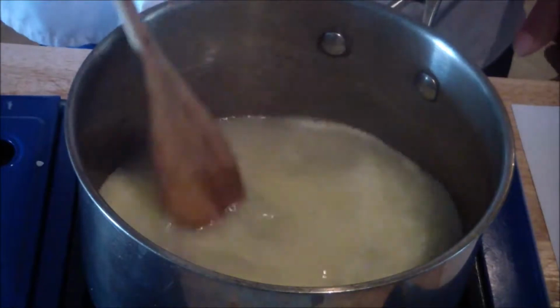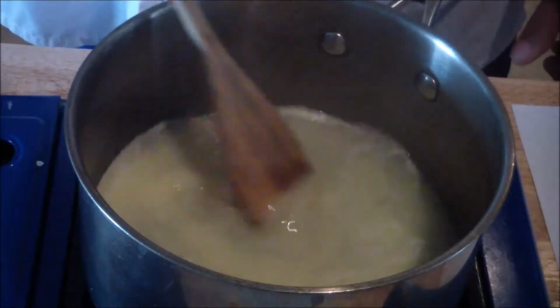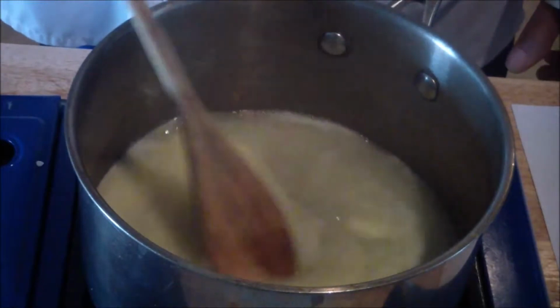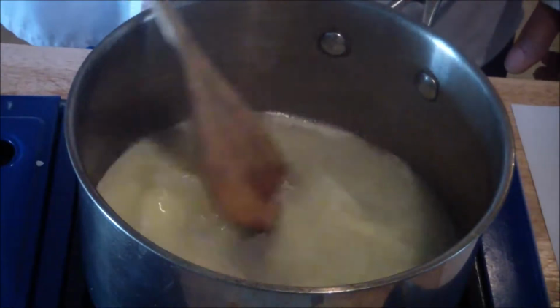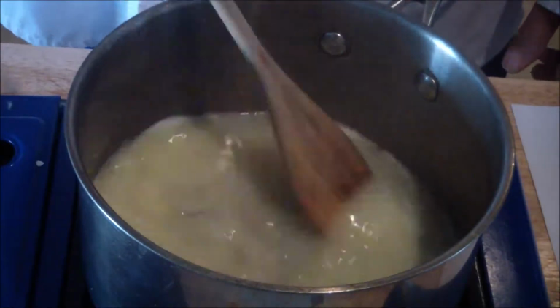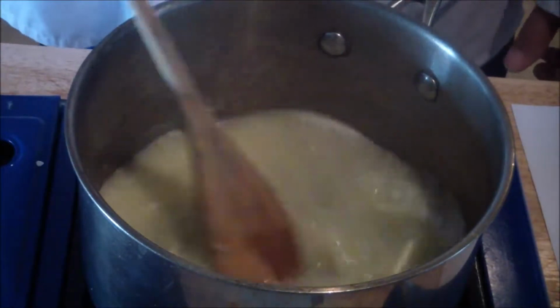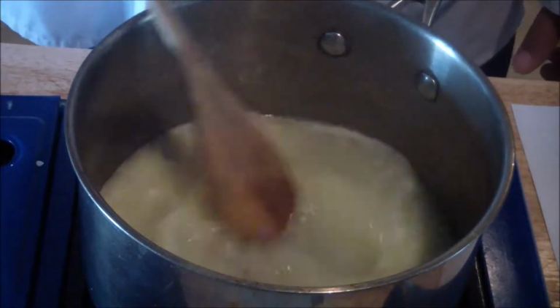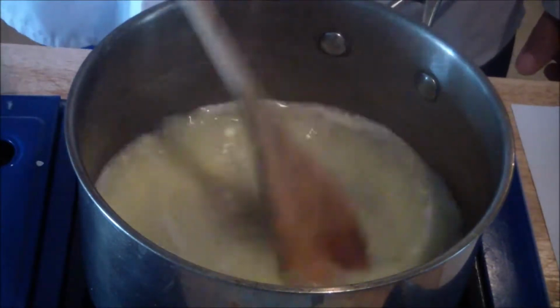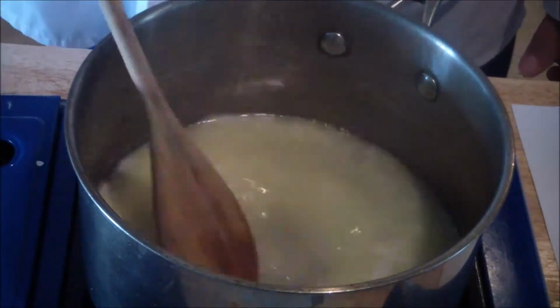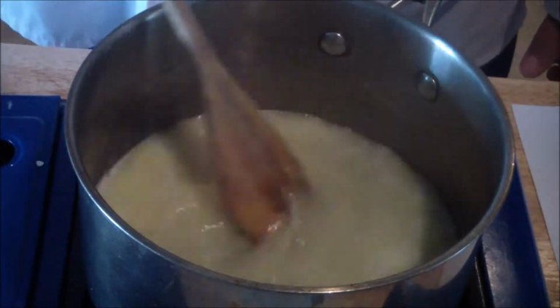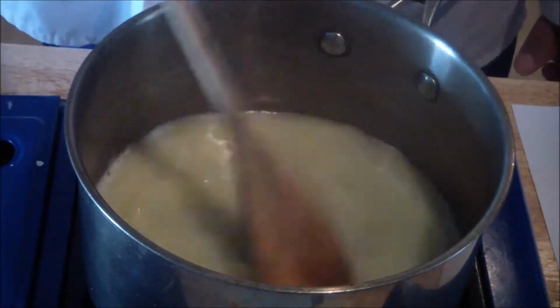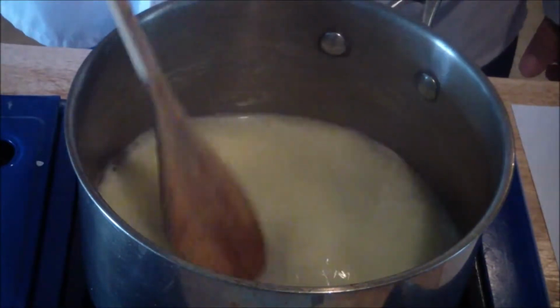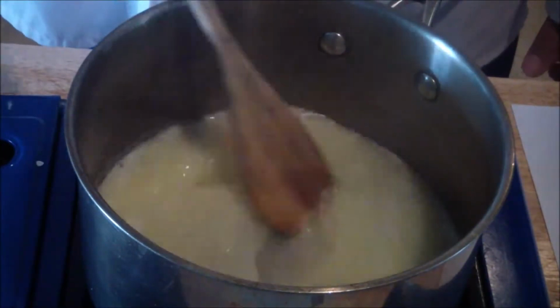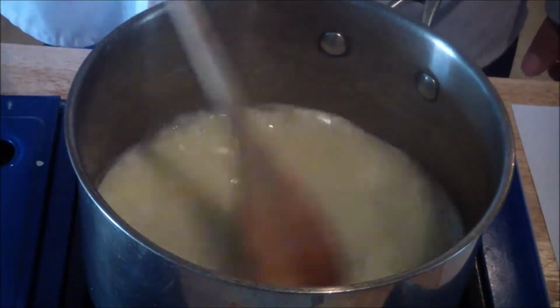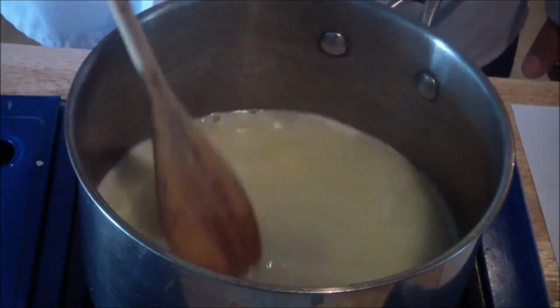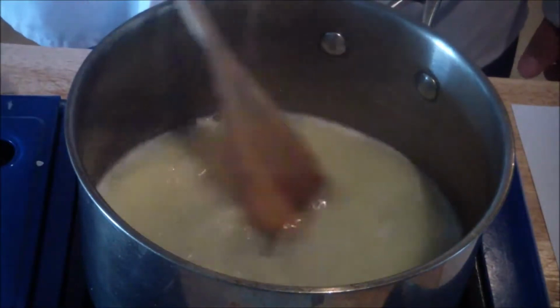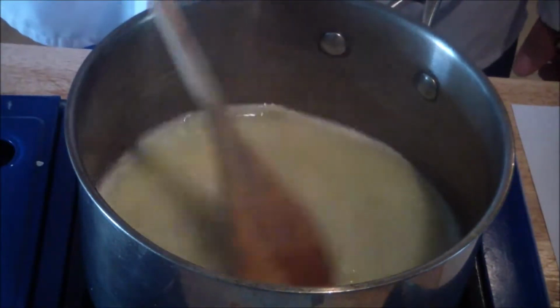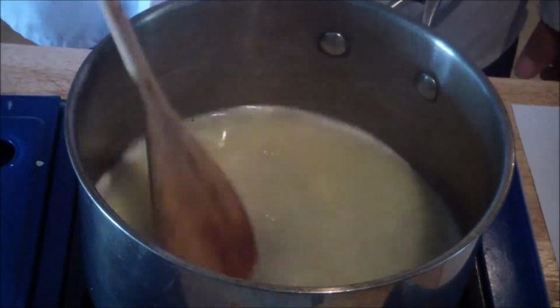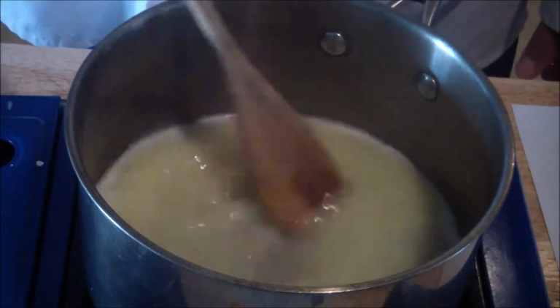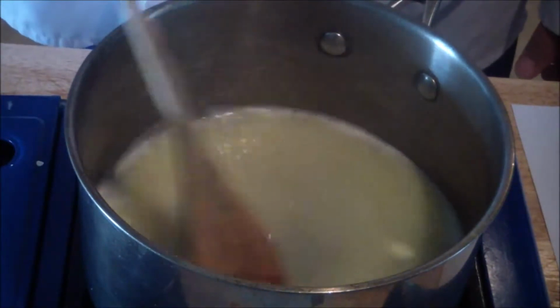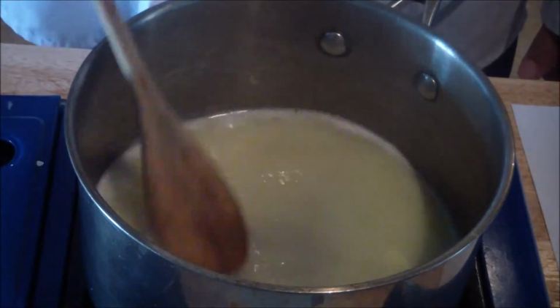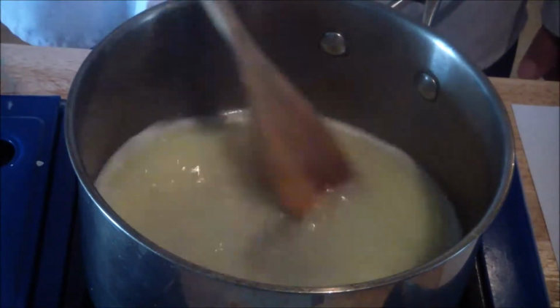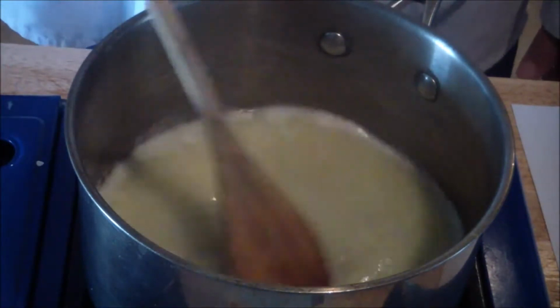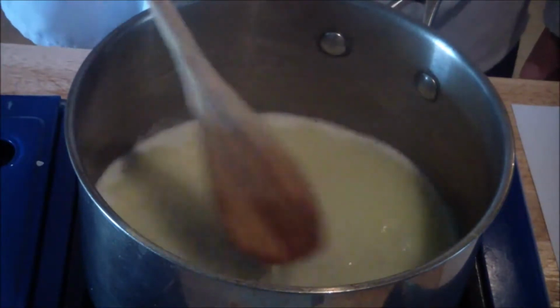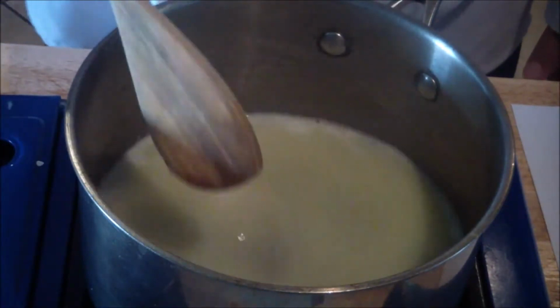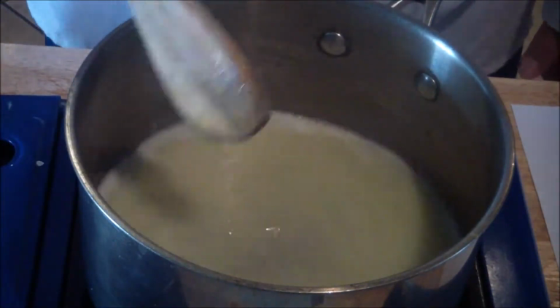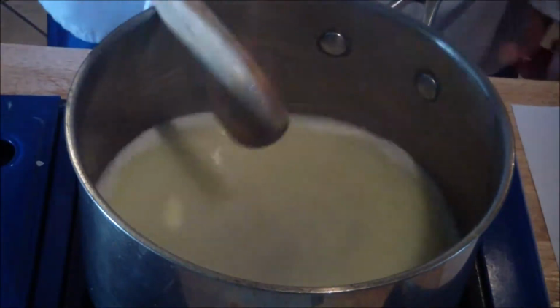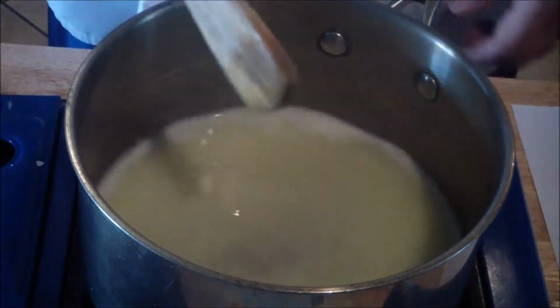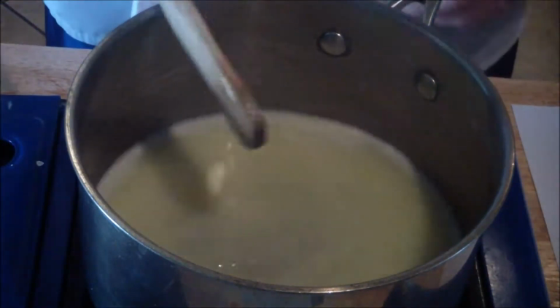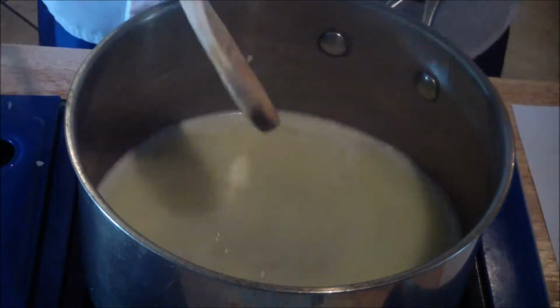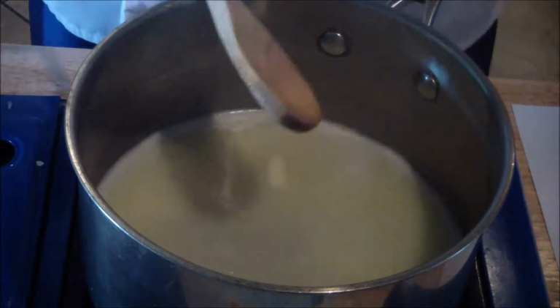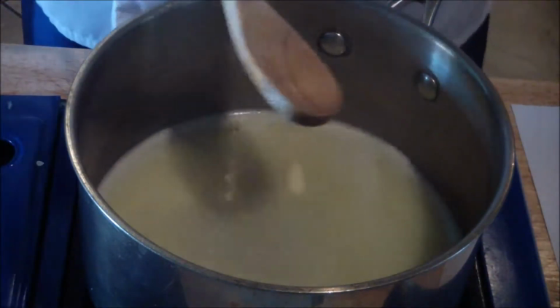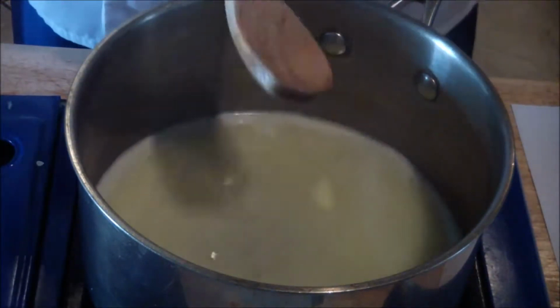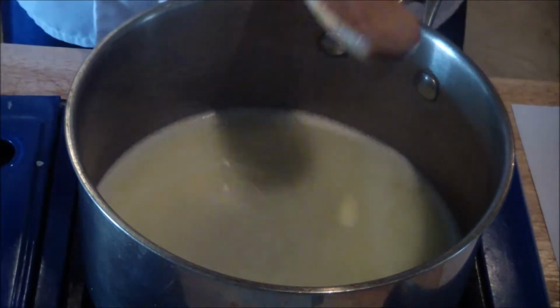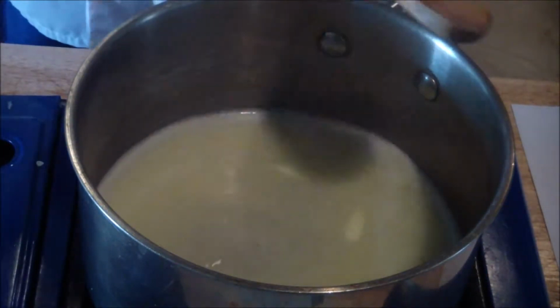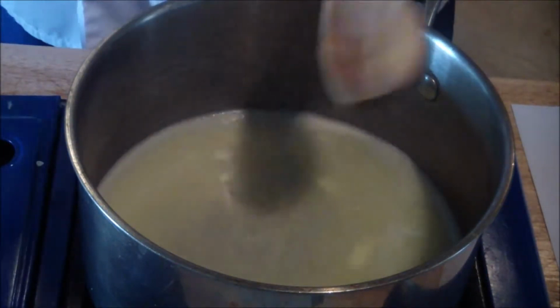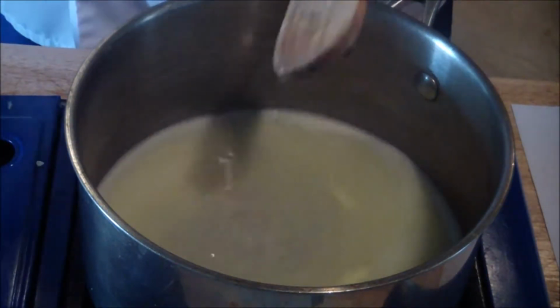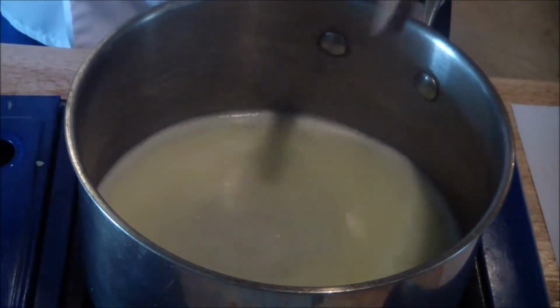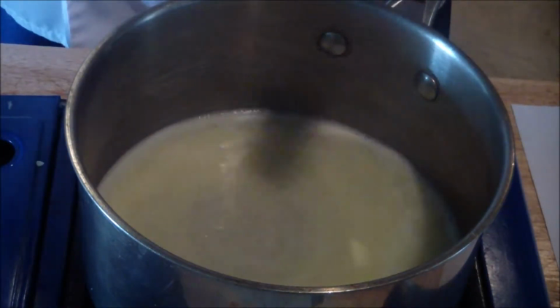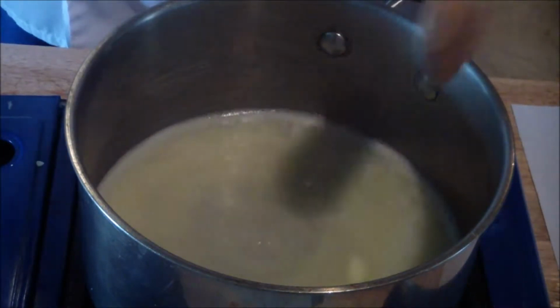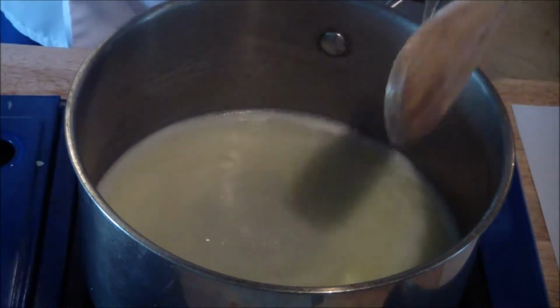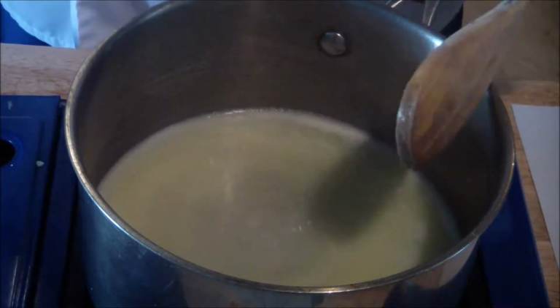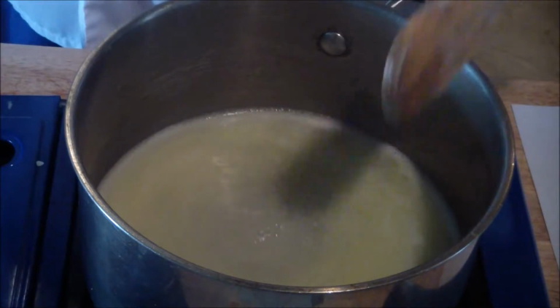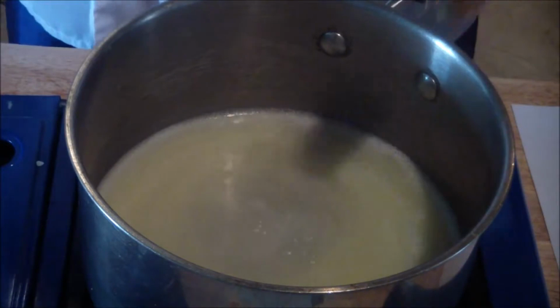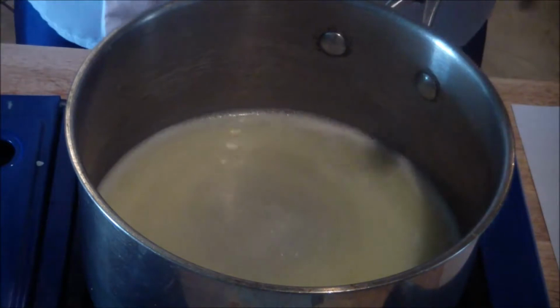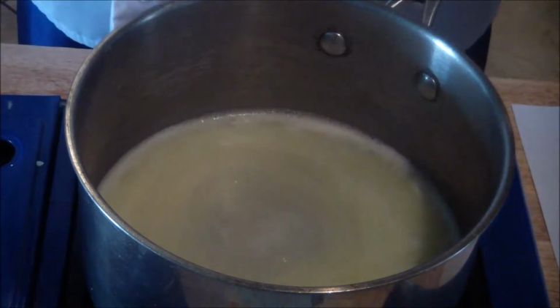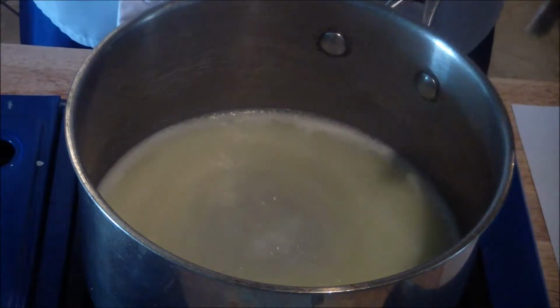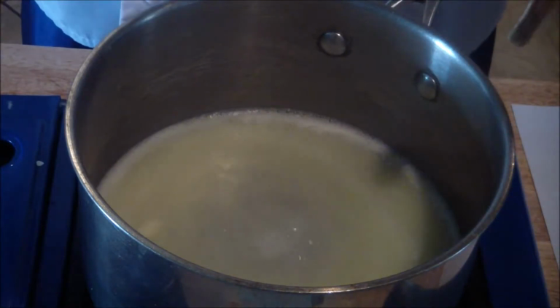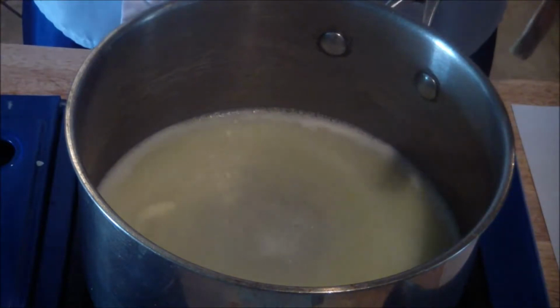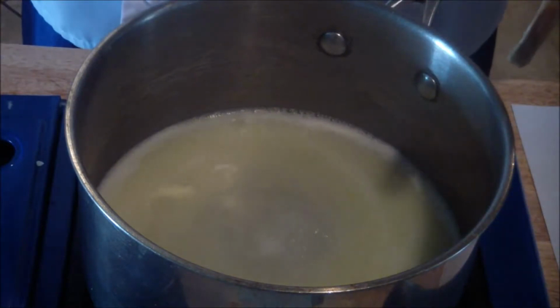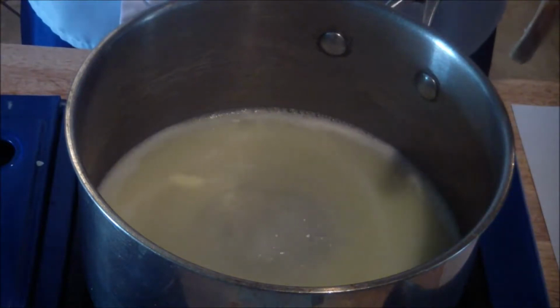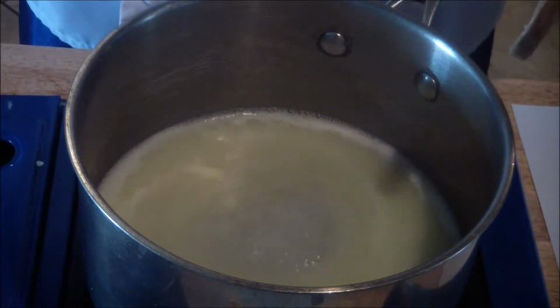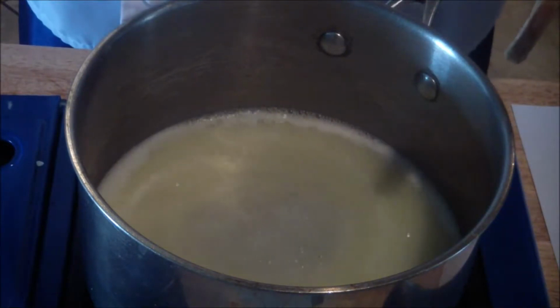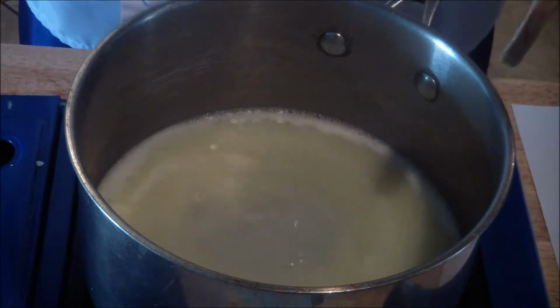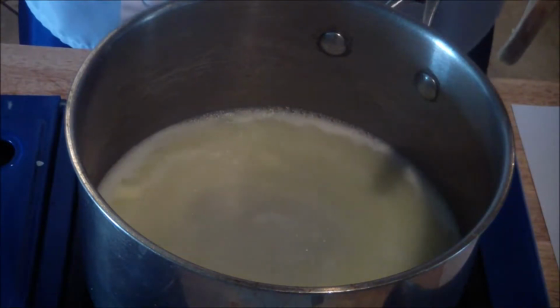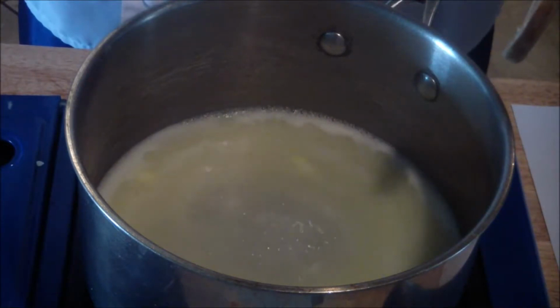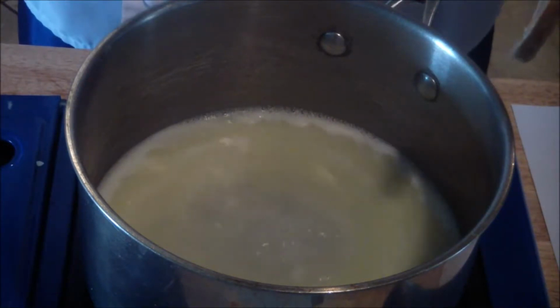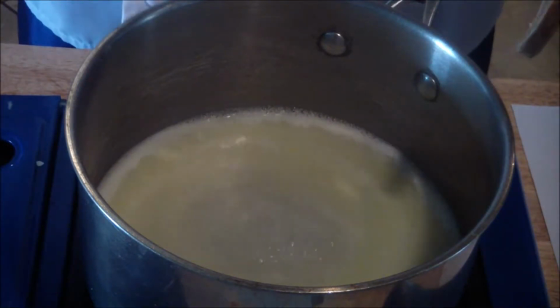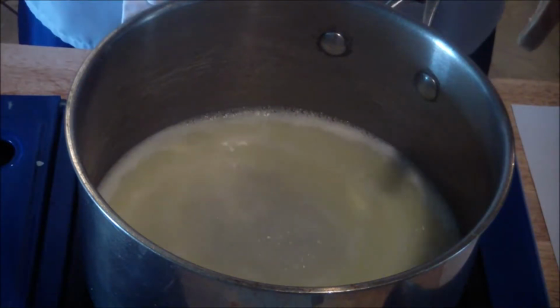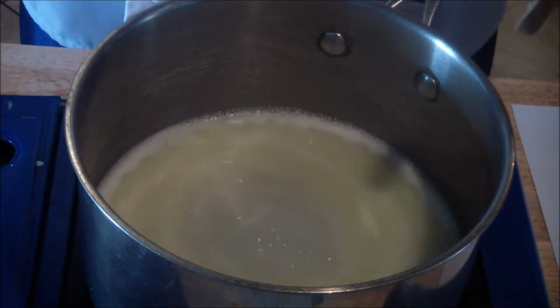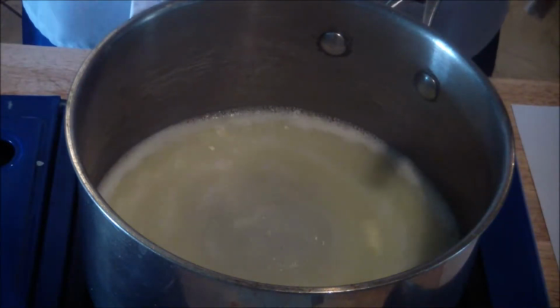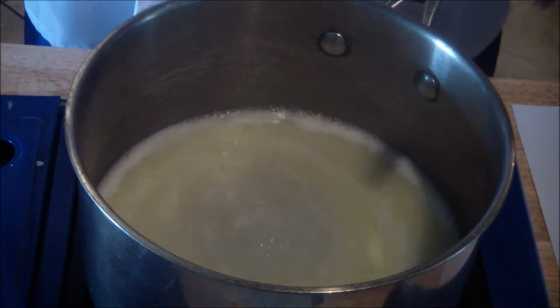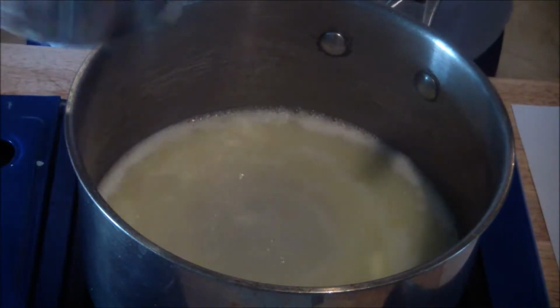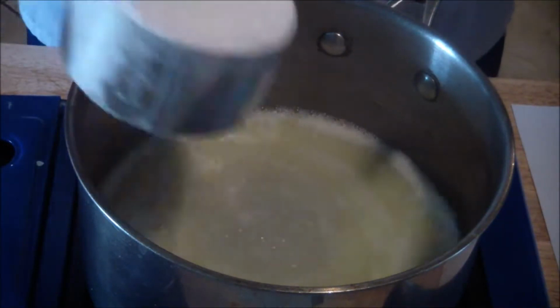Once the butter is melted and the water is at a rapid boil, as you can see, you're going to add your flour.